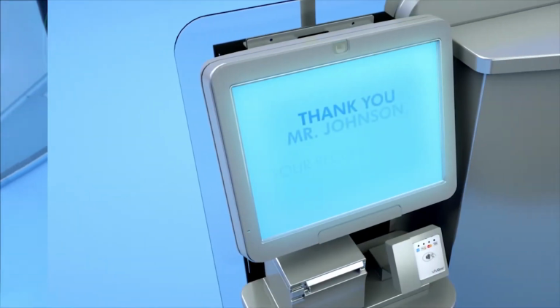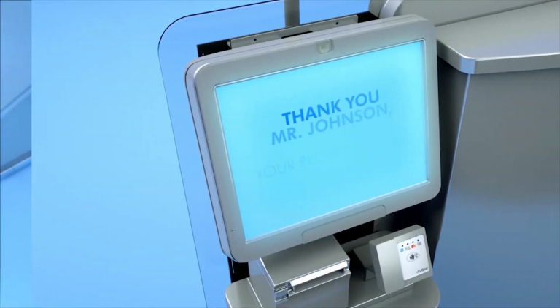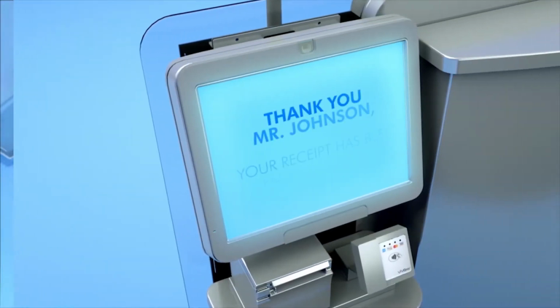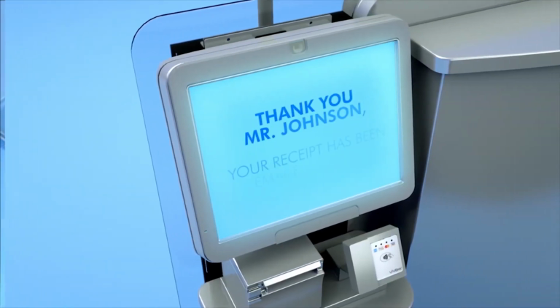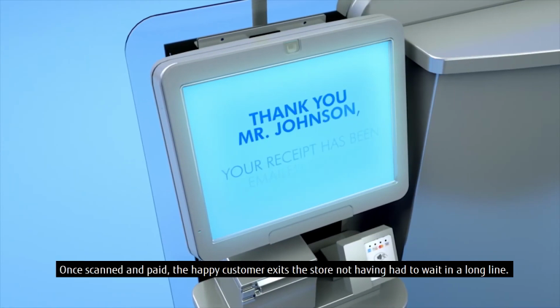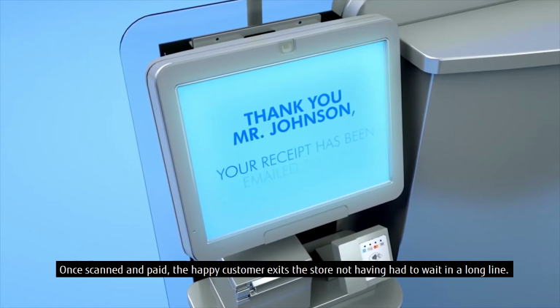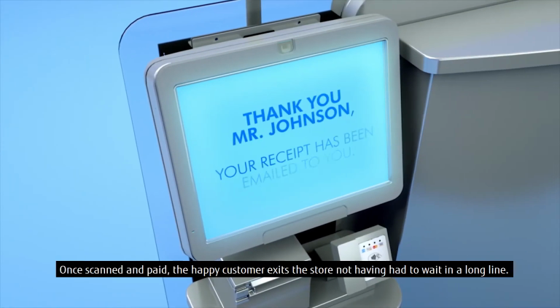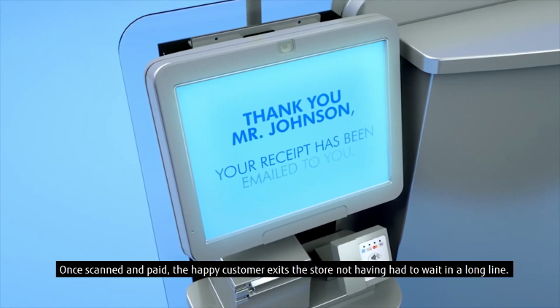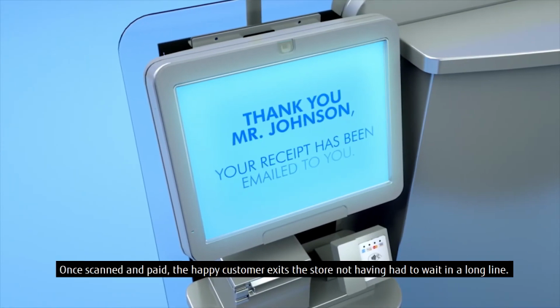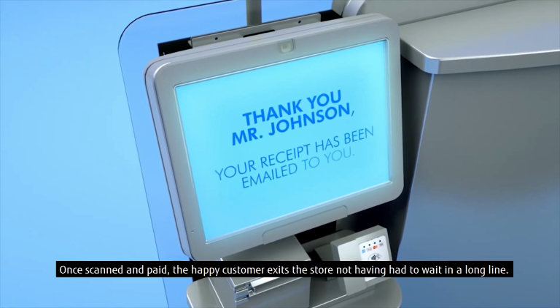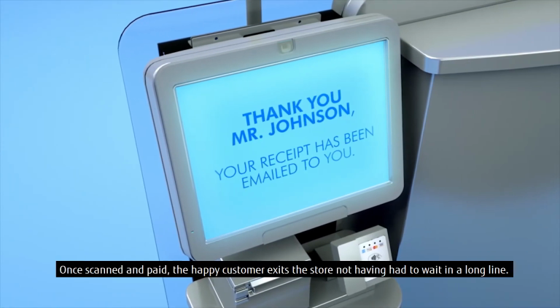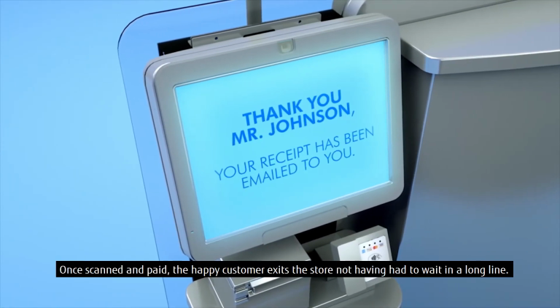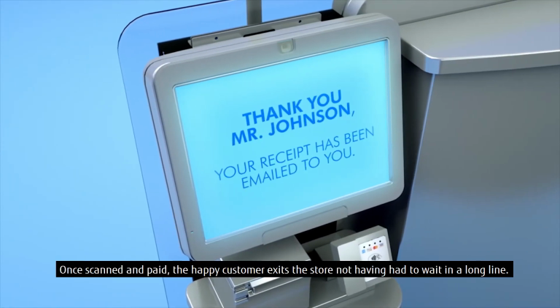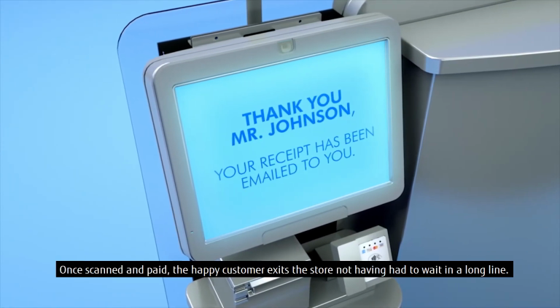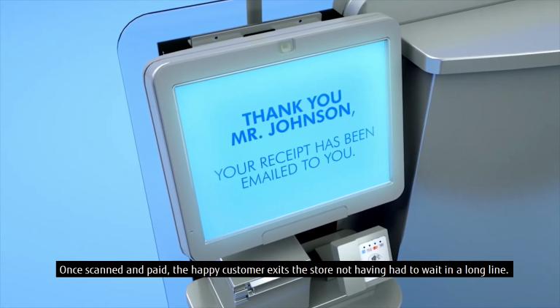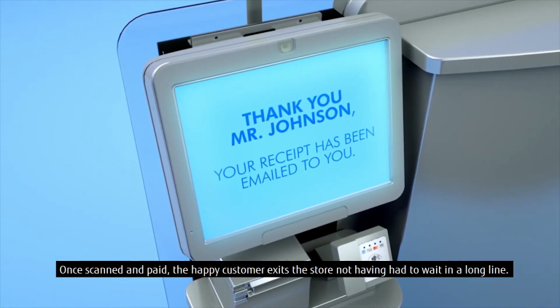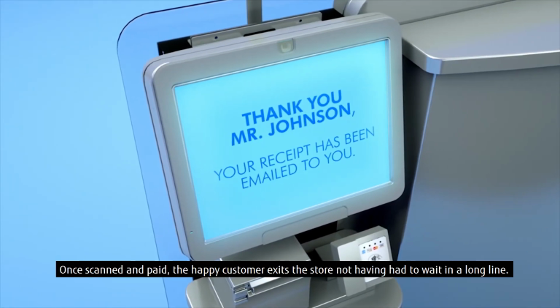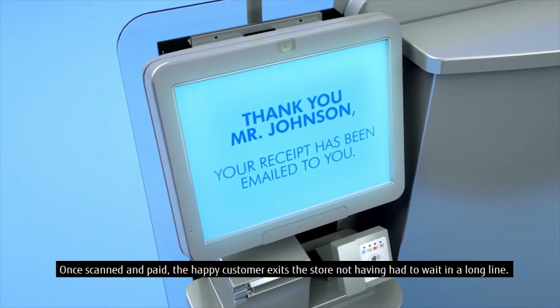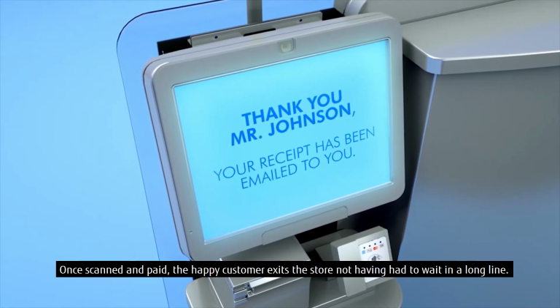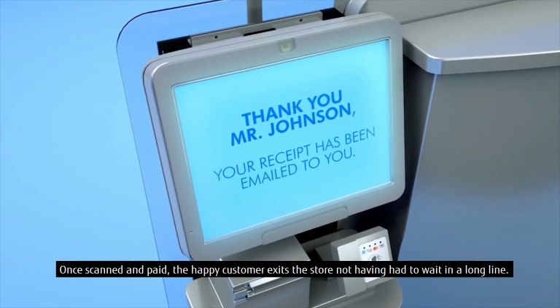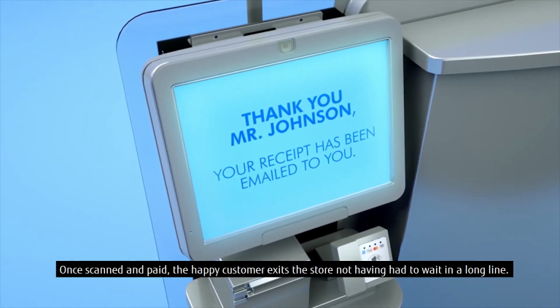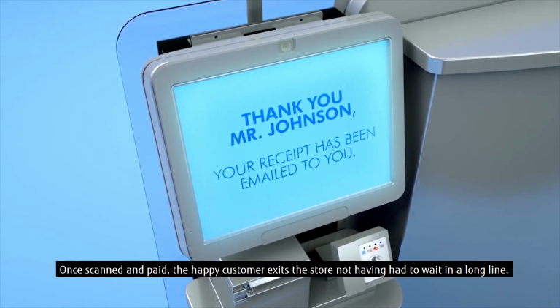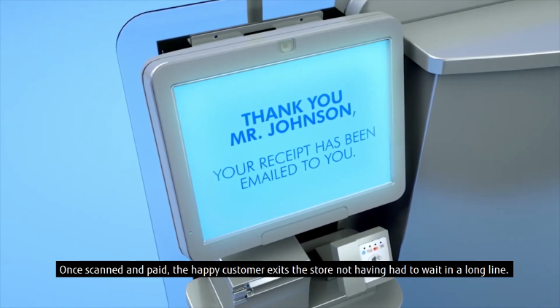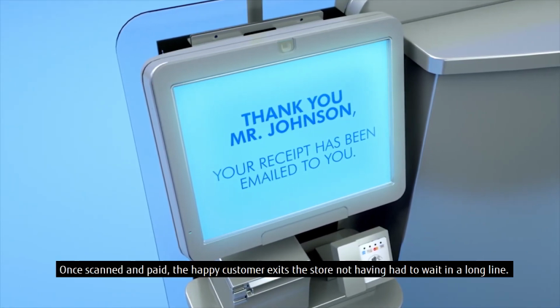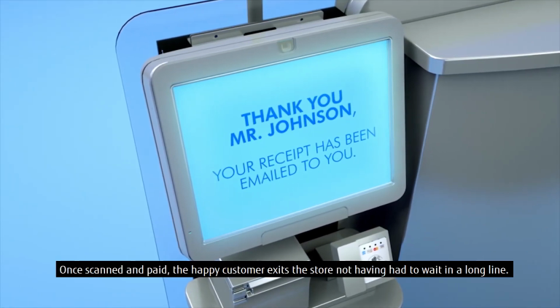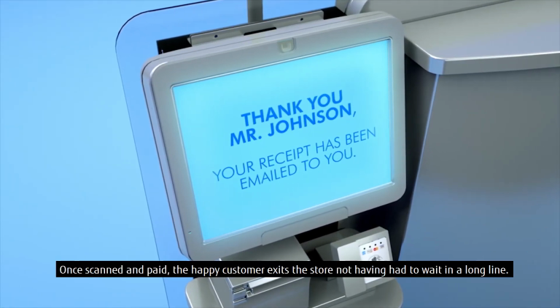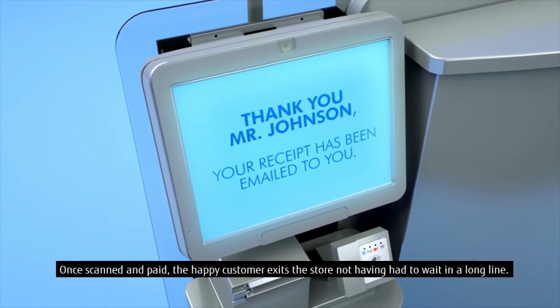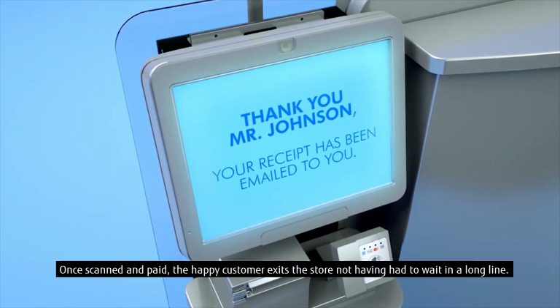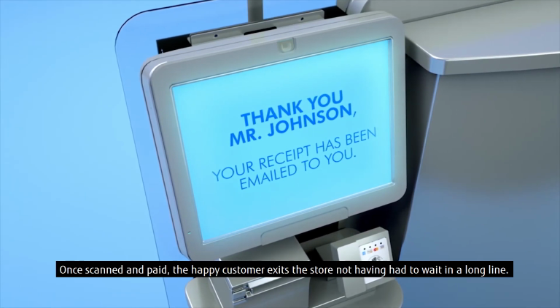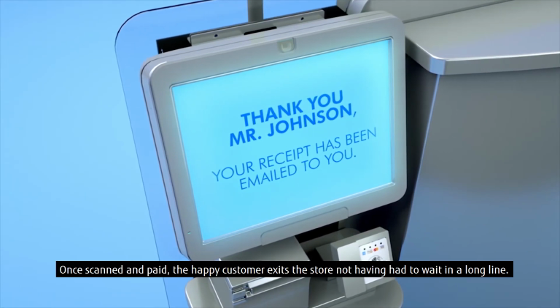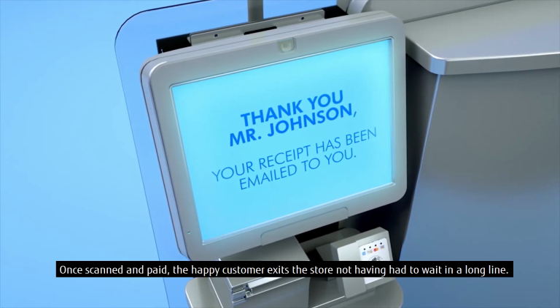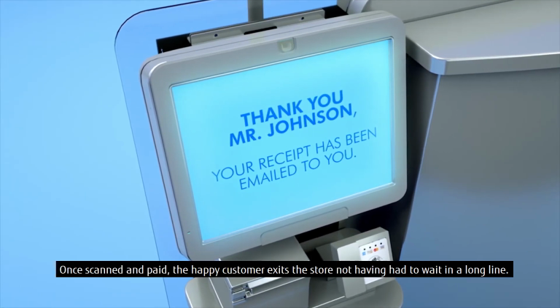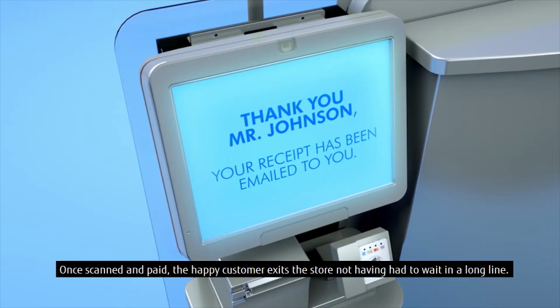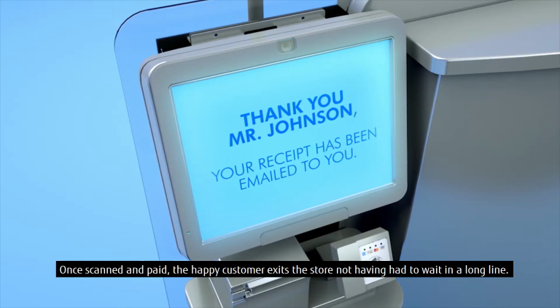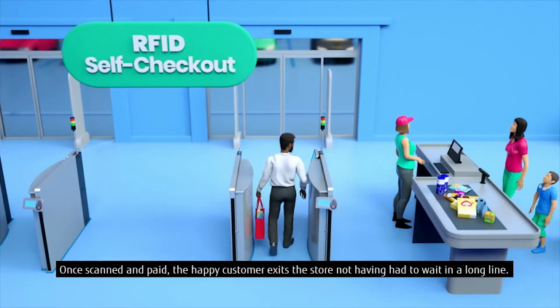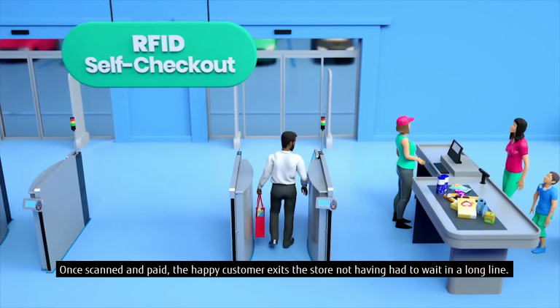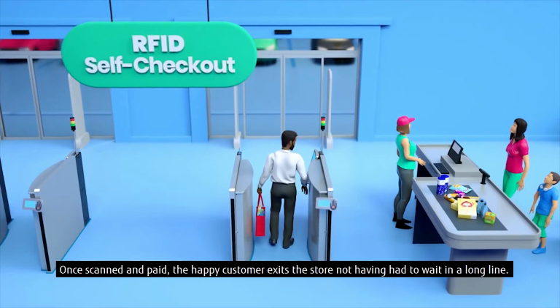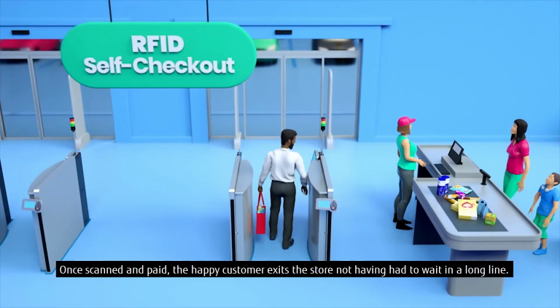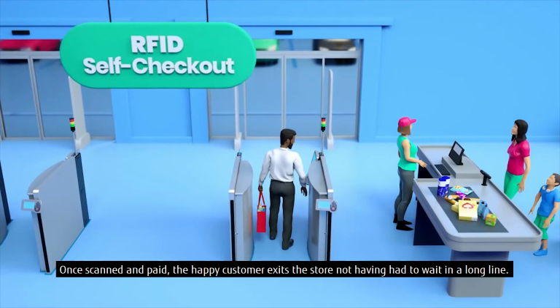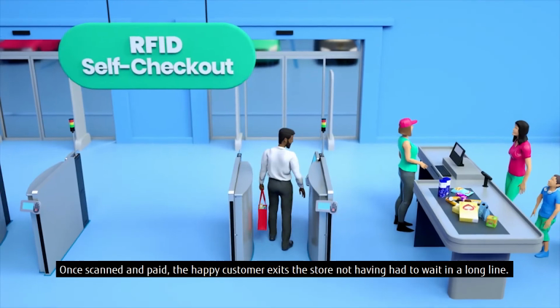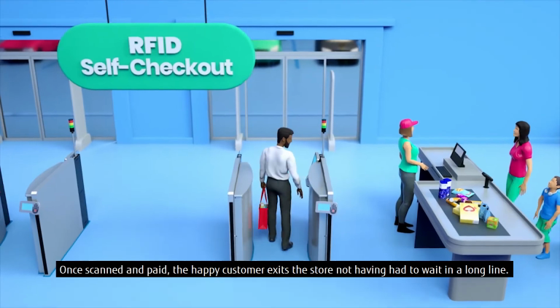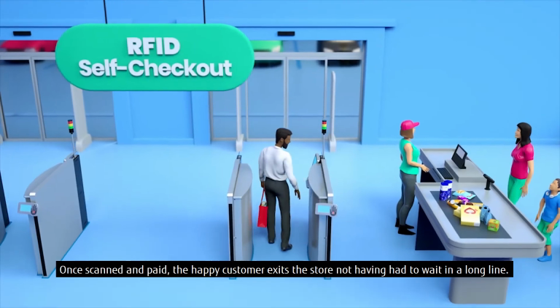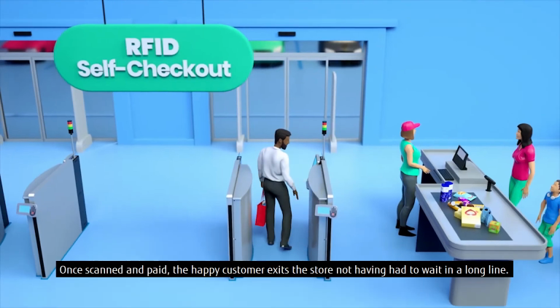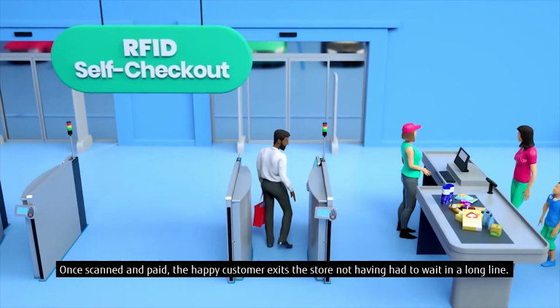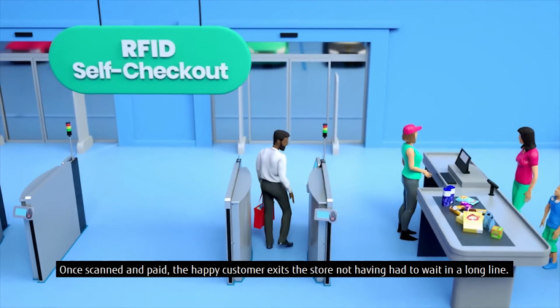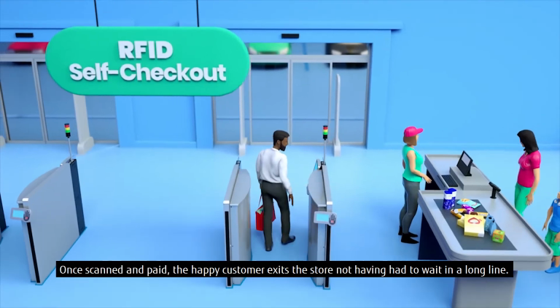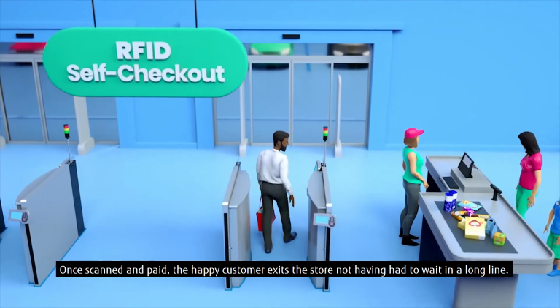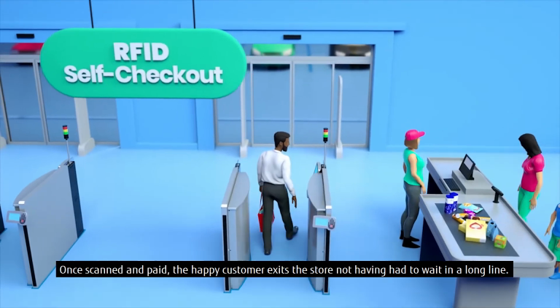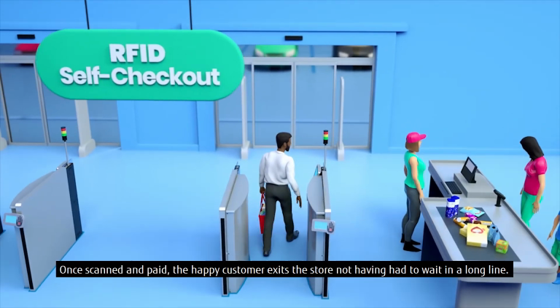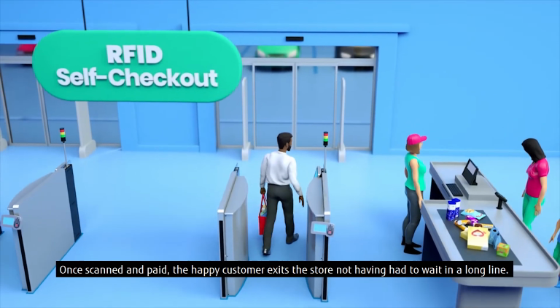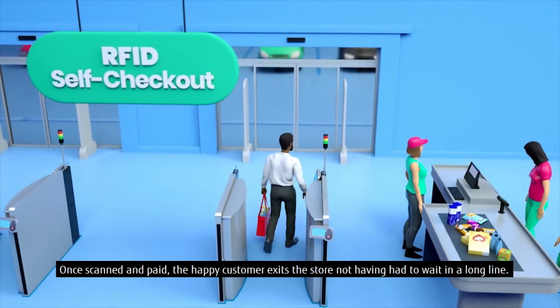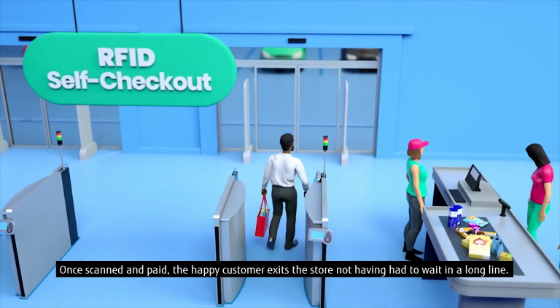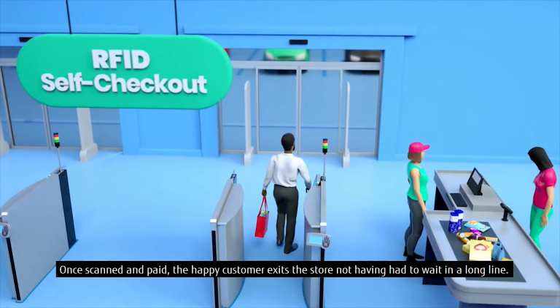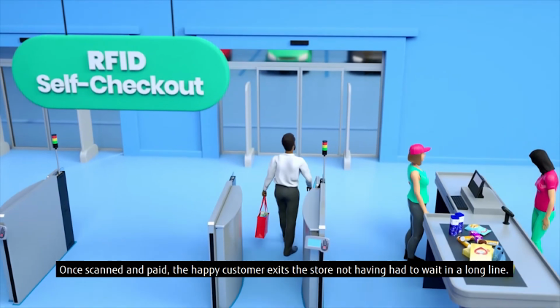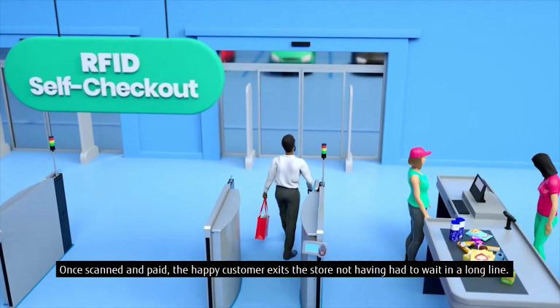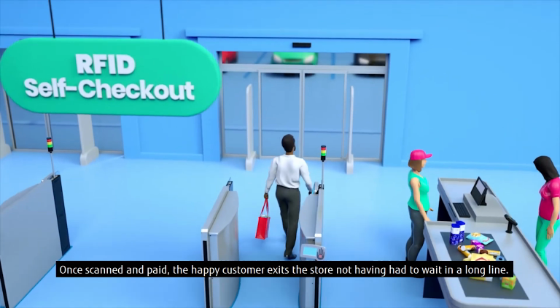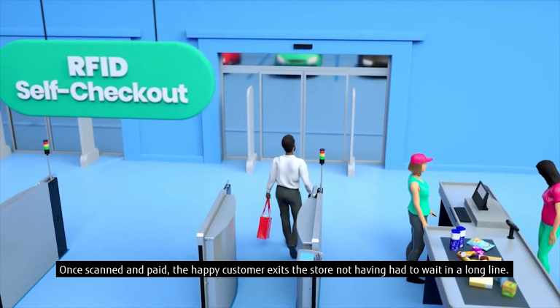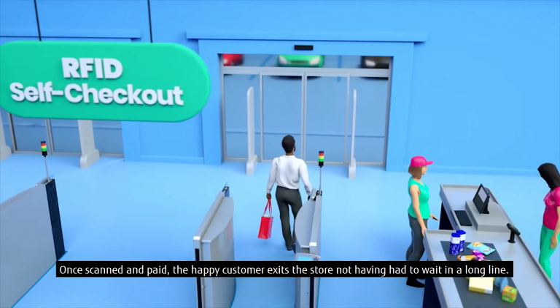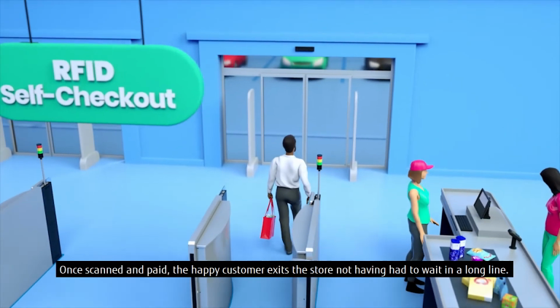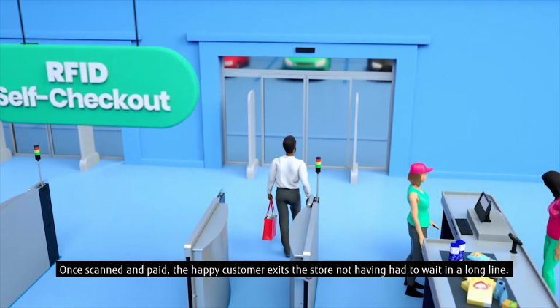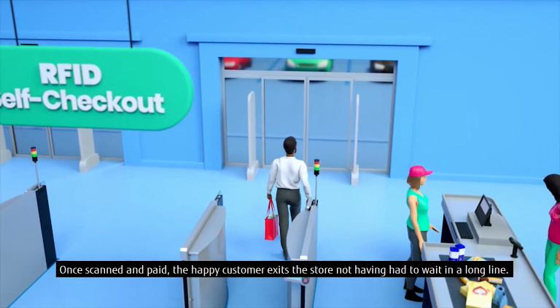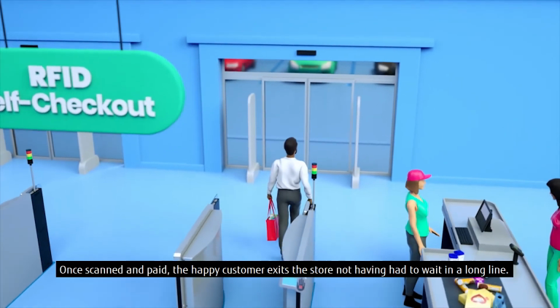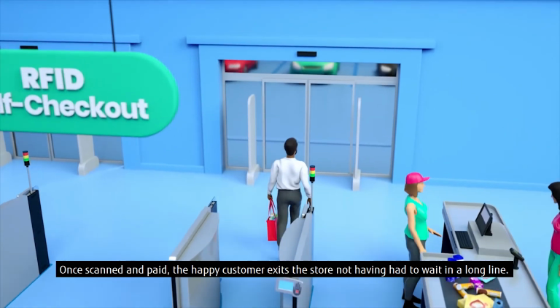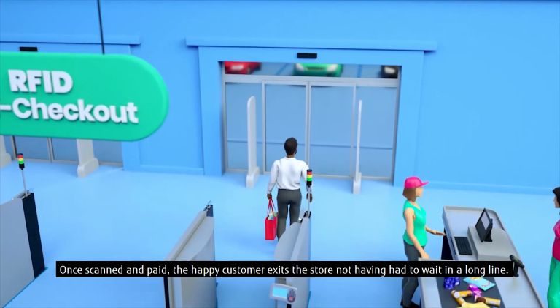Once scanned and paid, the happy customer exits the store, not having had to wait in a long line.